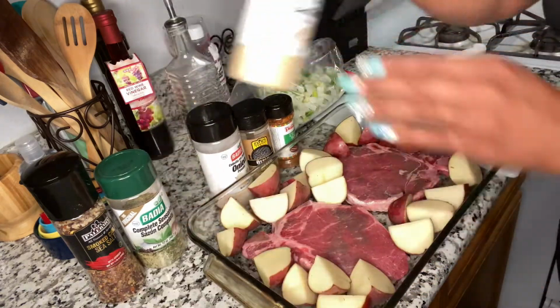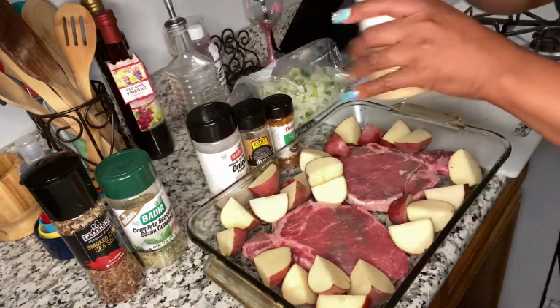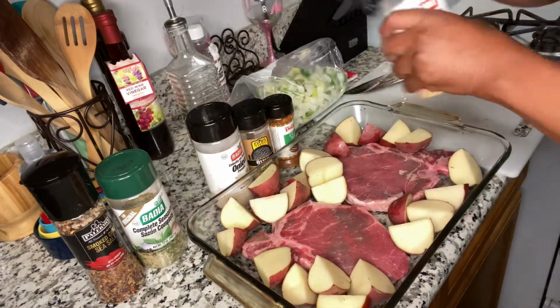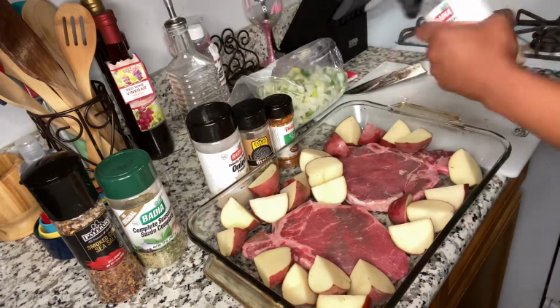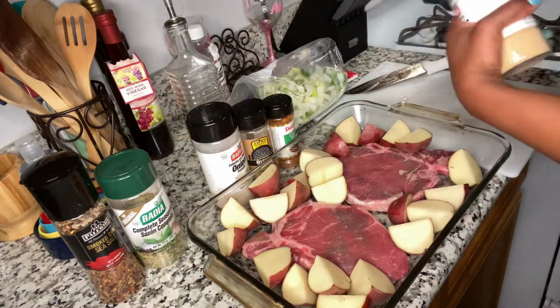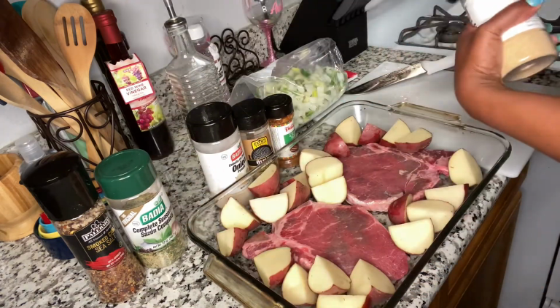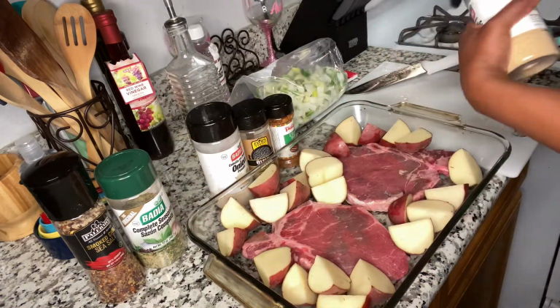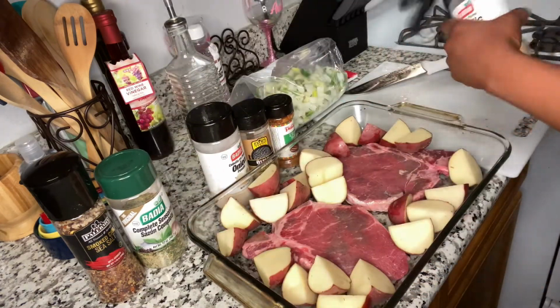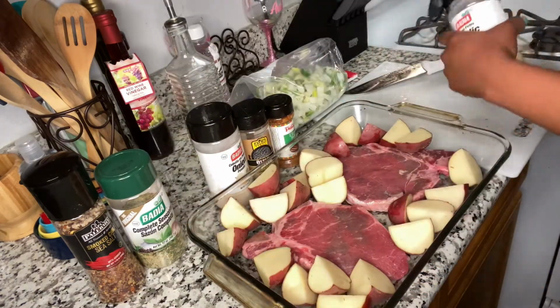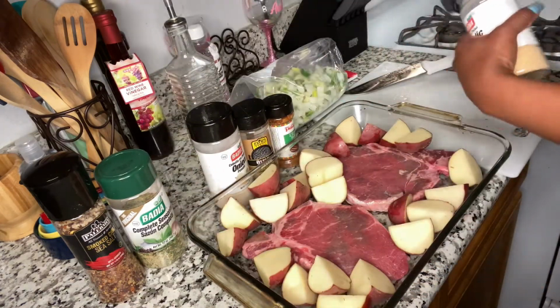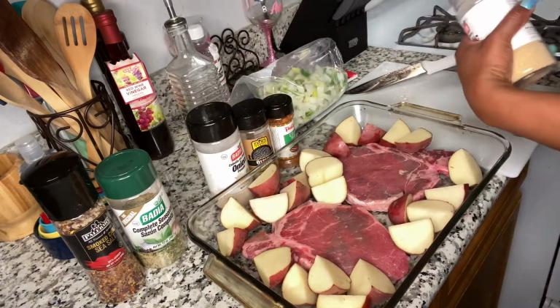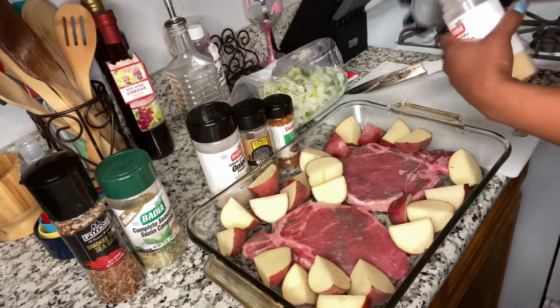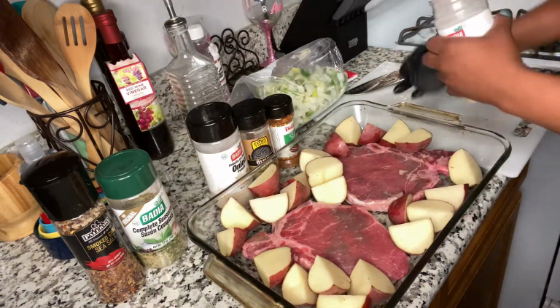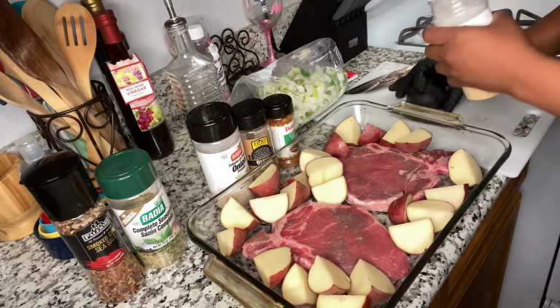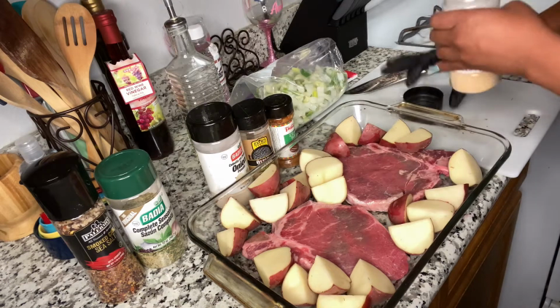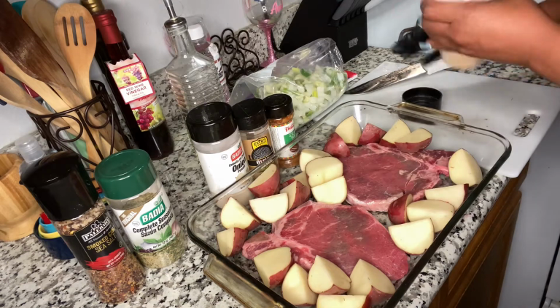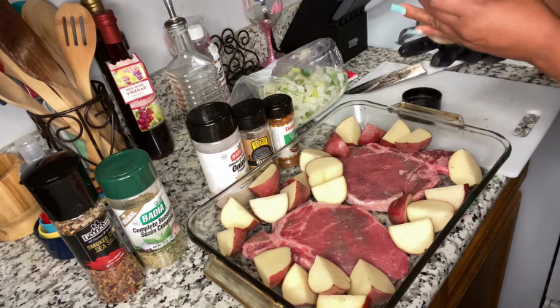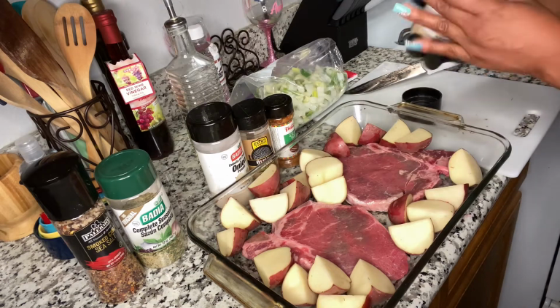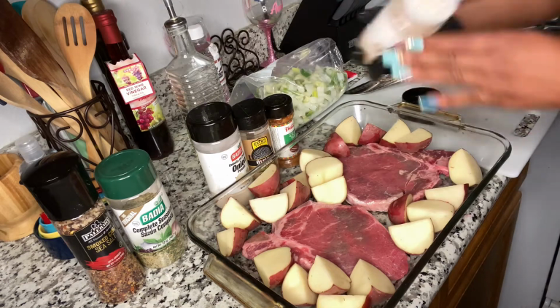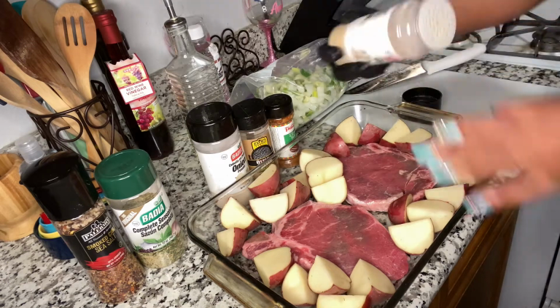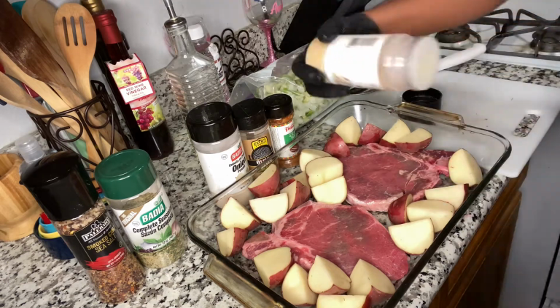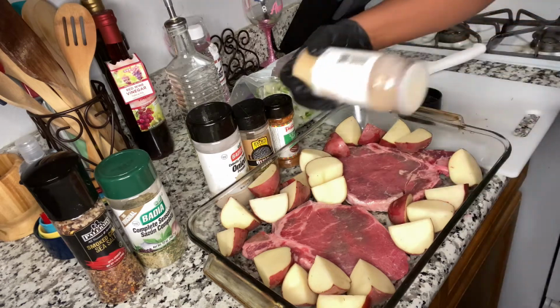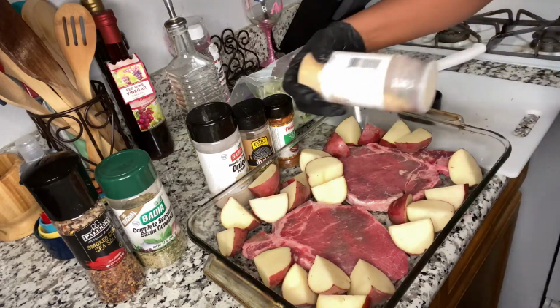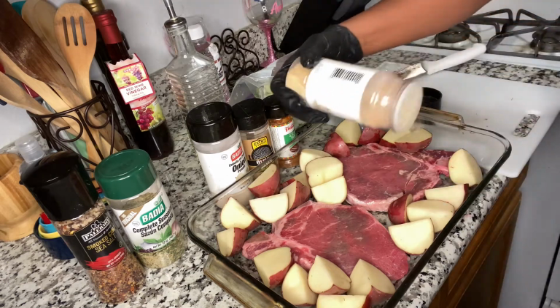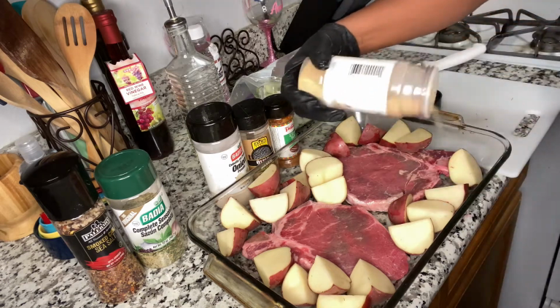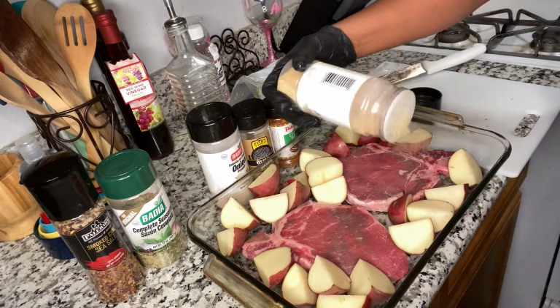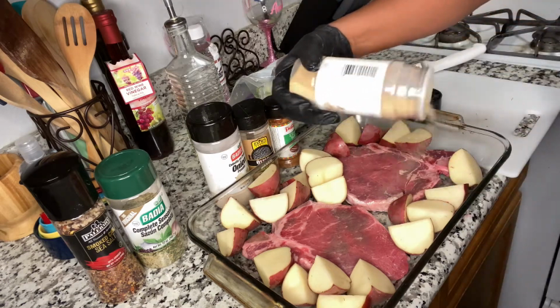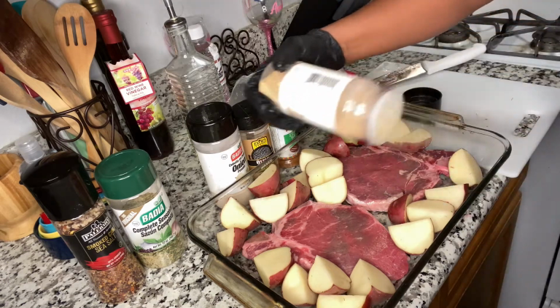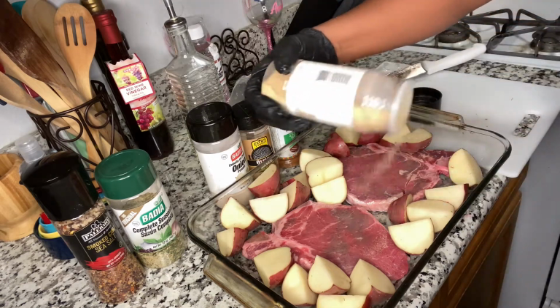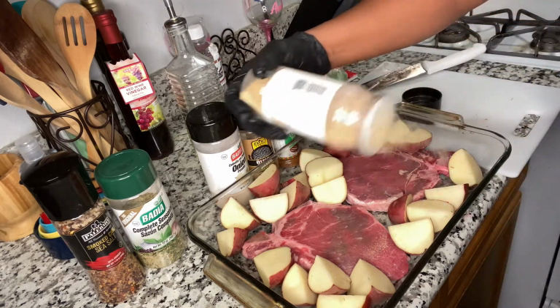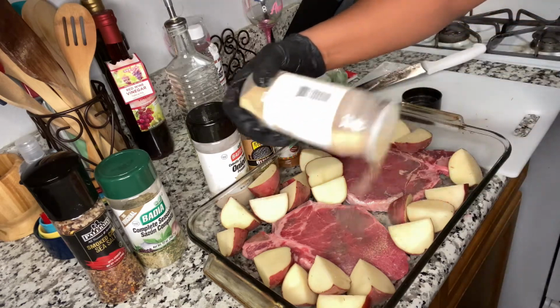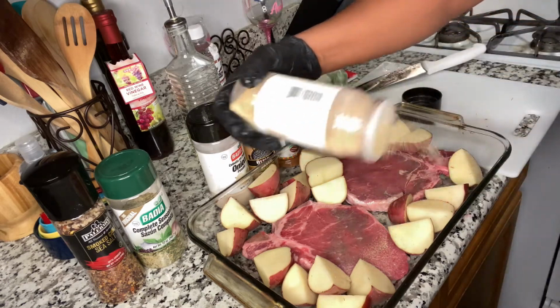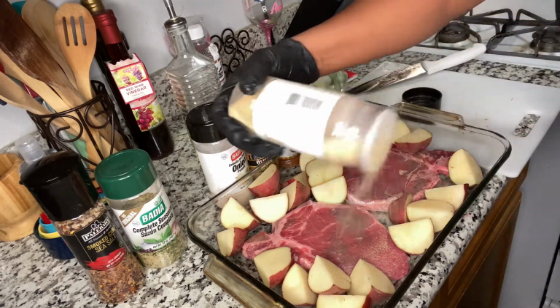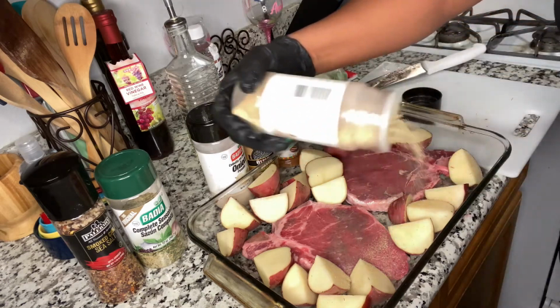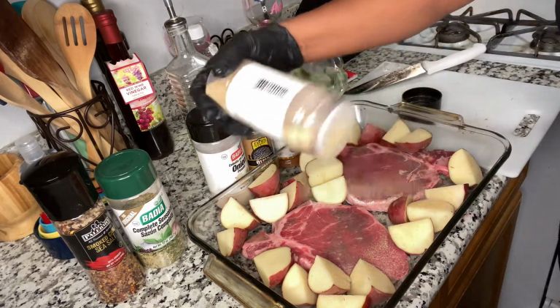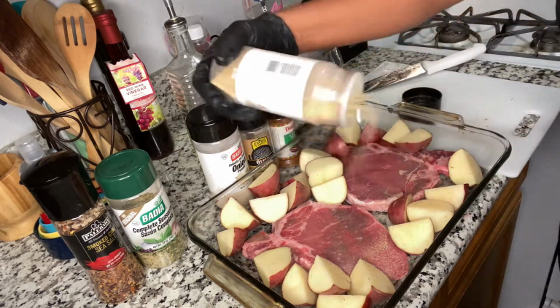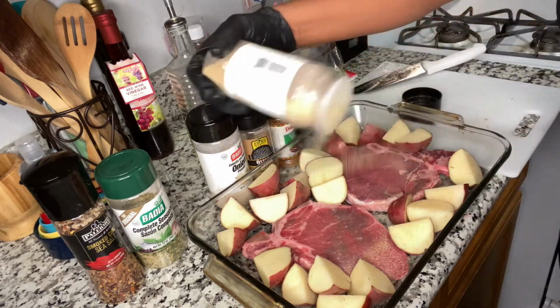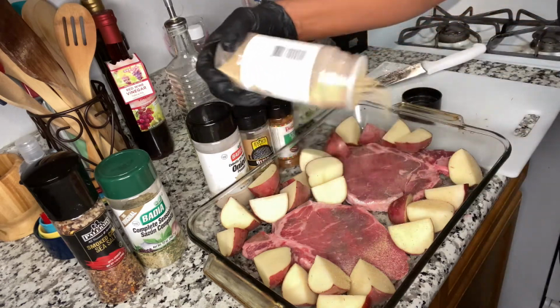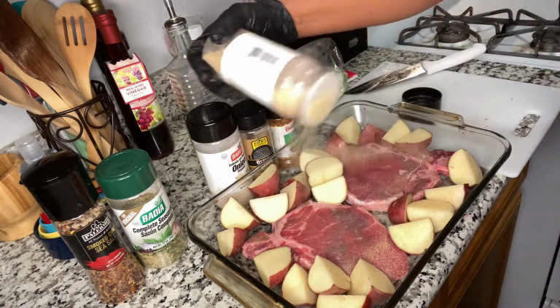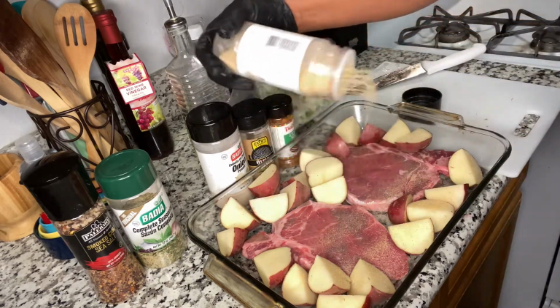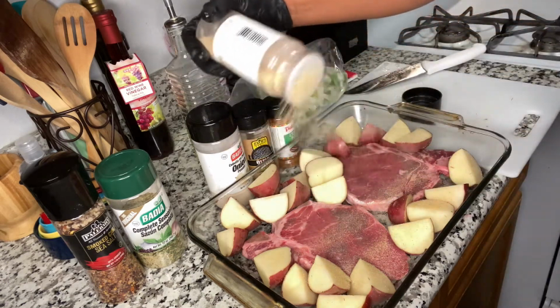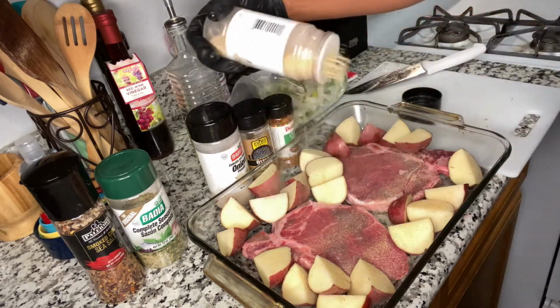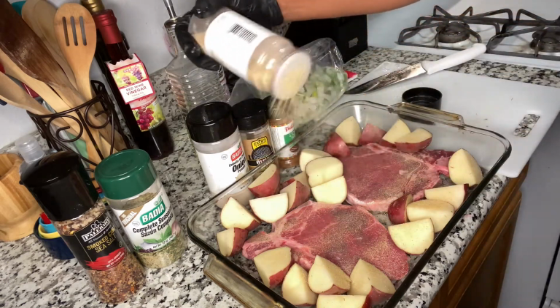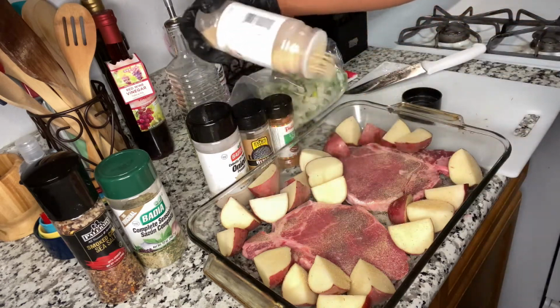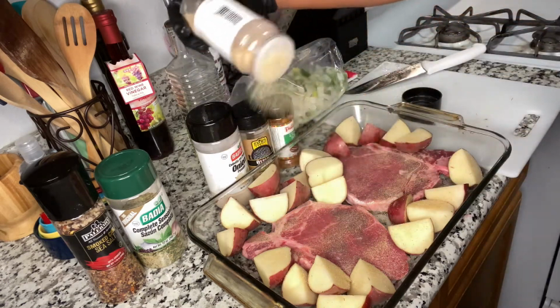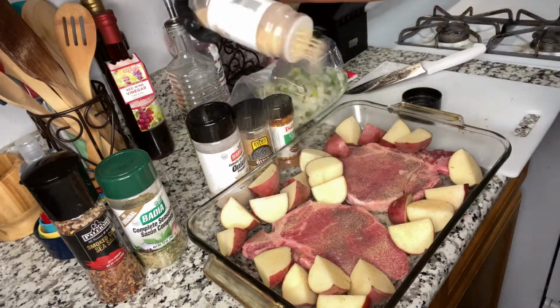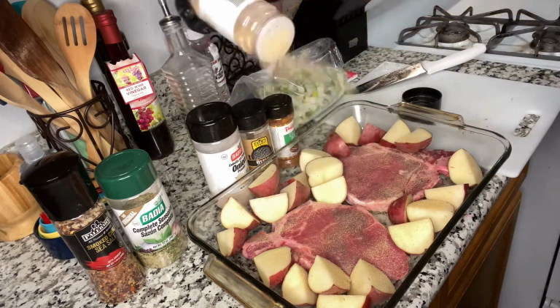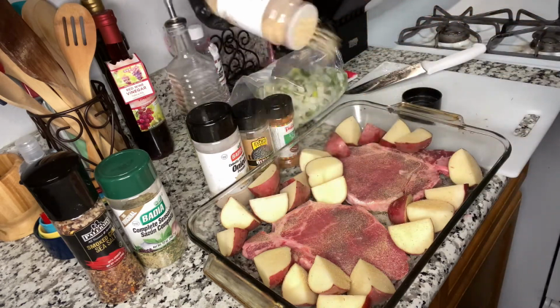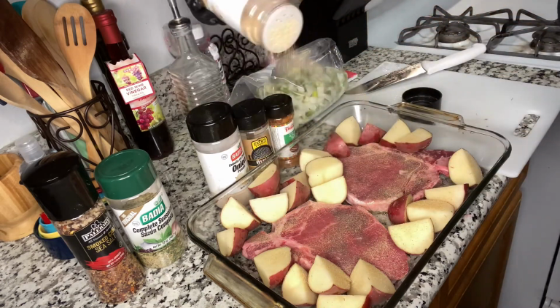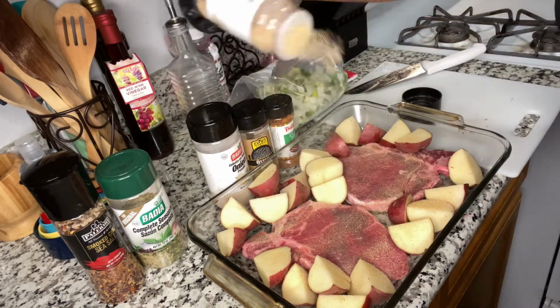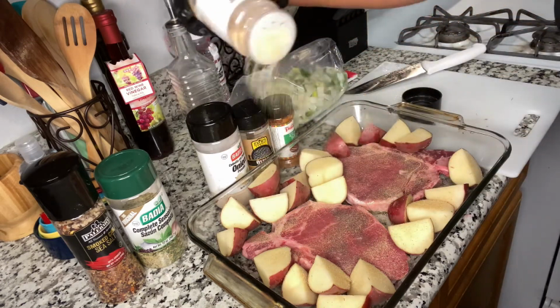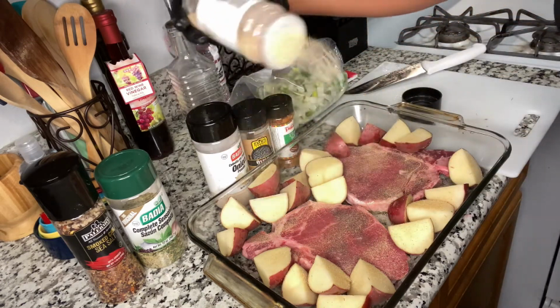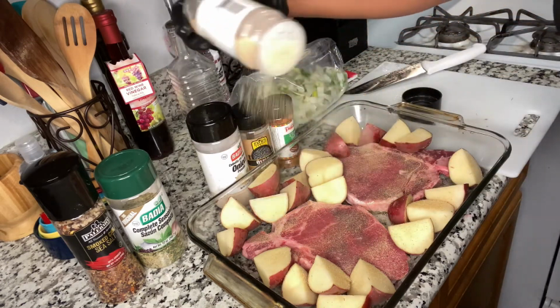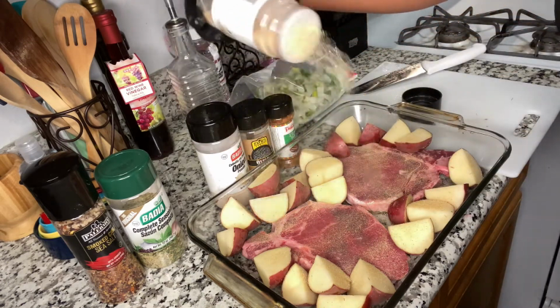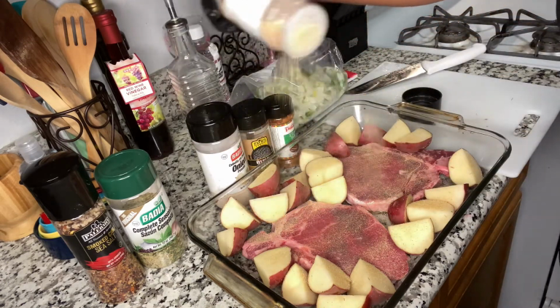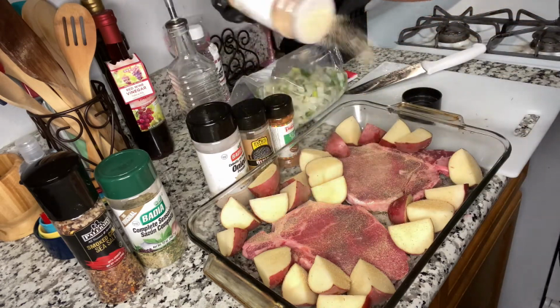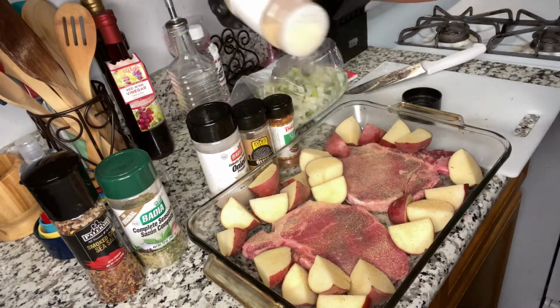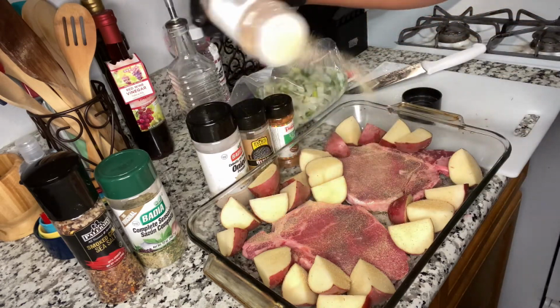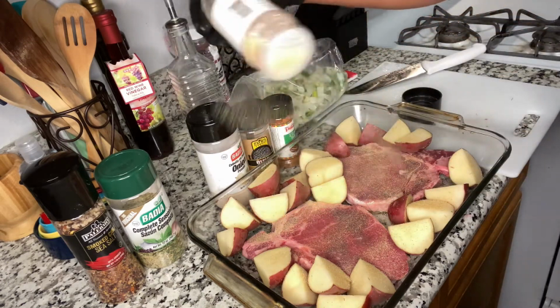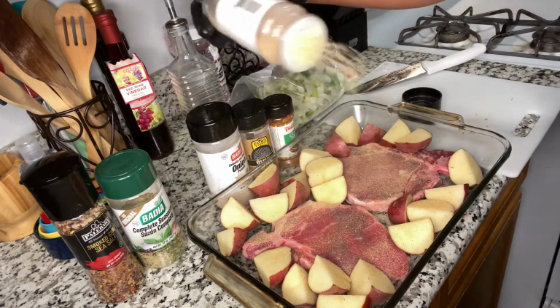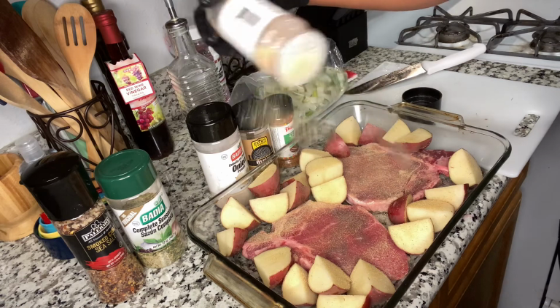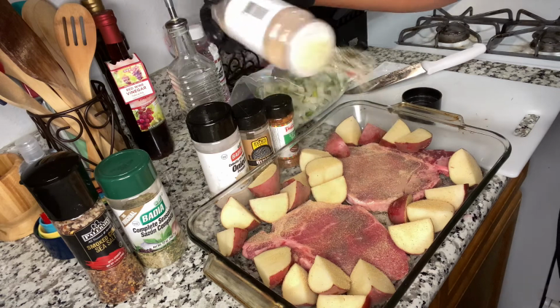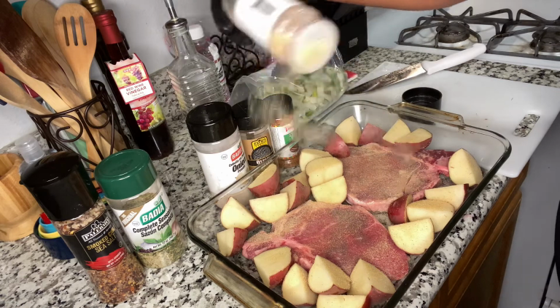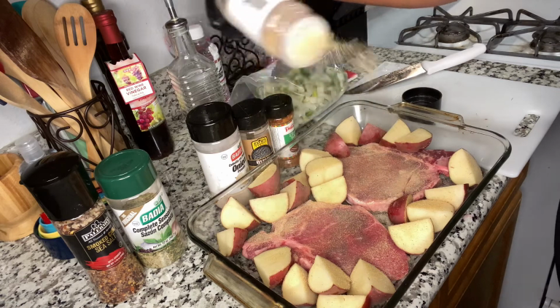So now I'm going to go ahead and season it up real good, y'all. And like I always say, season it up to your liking.